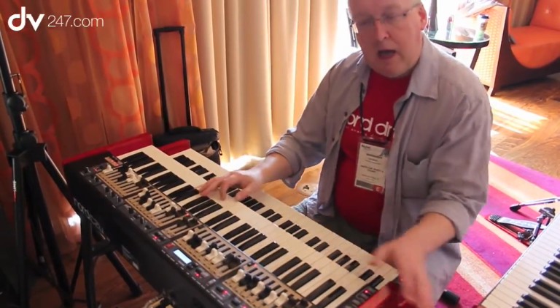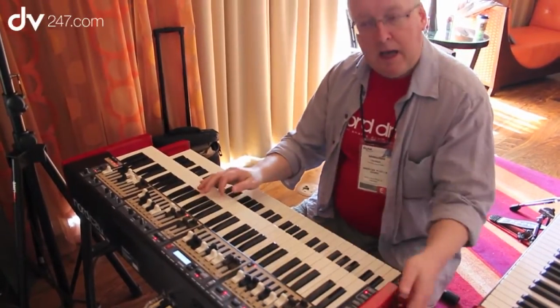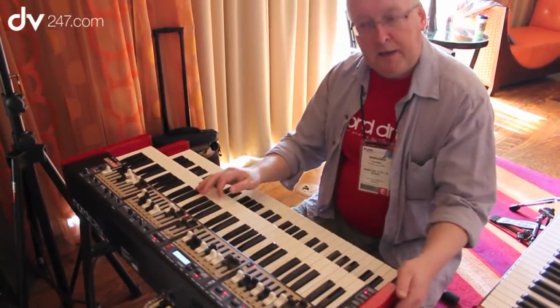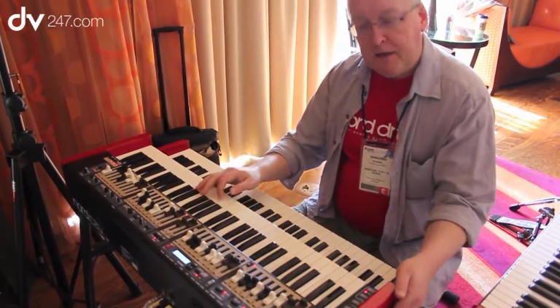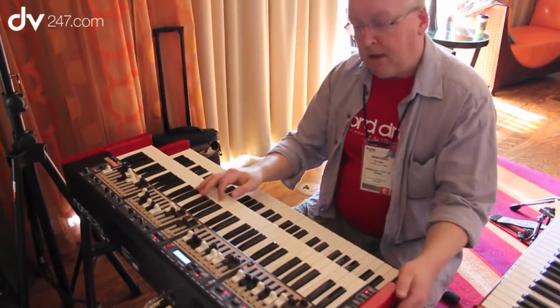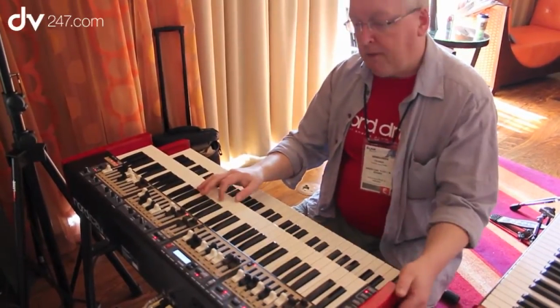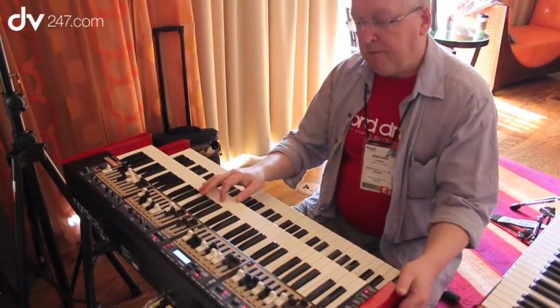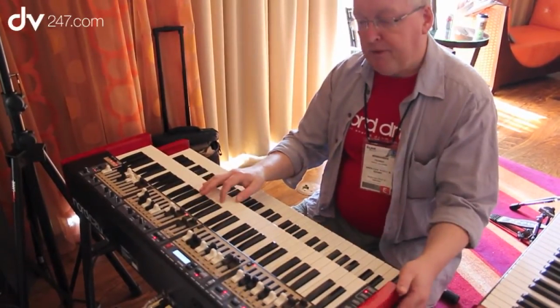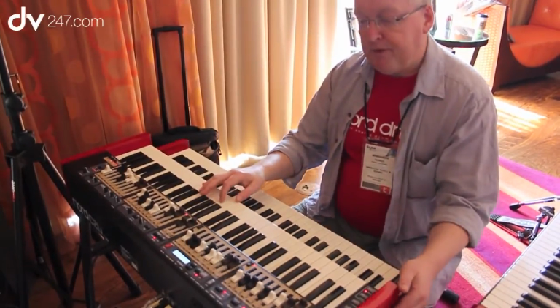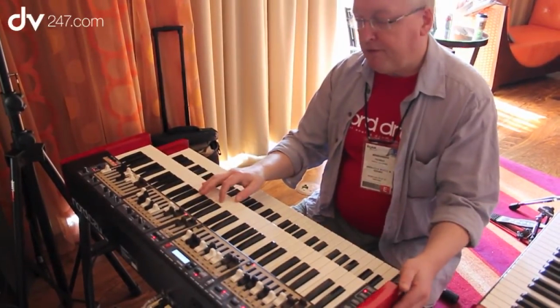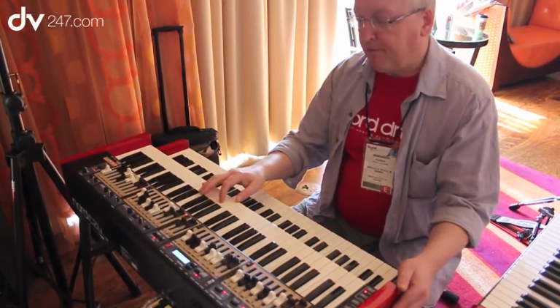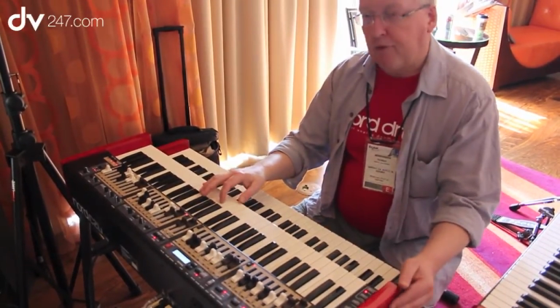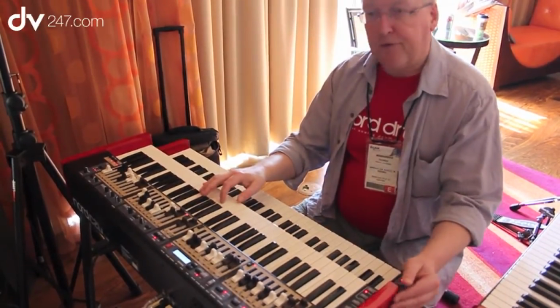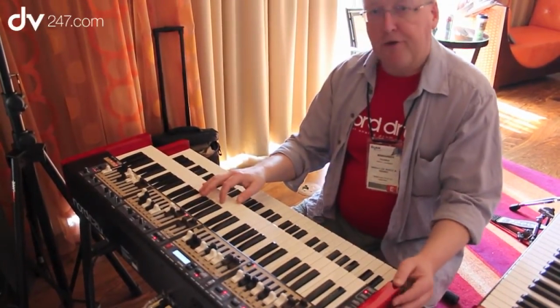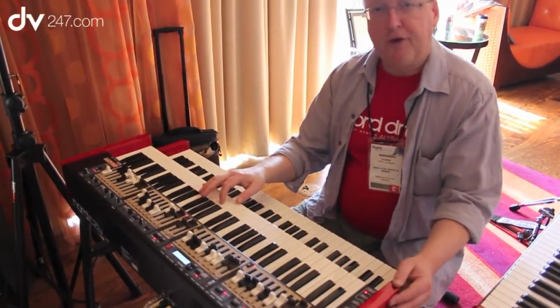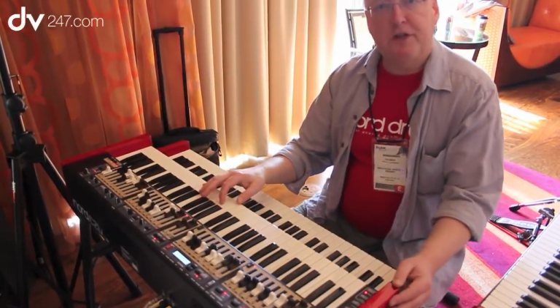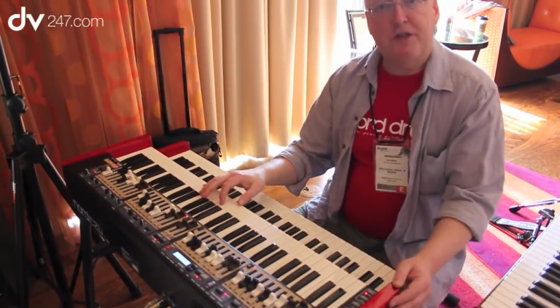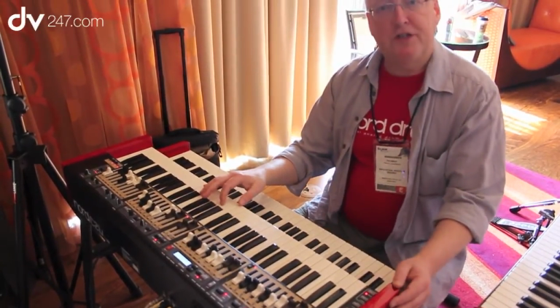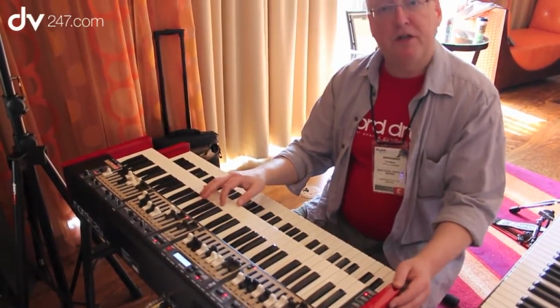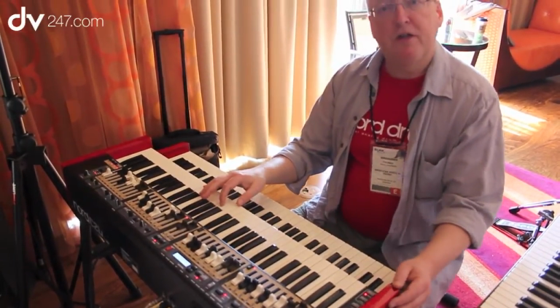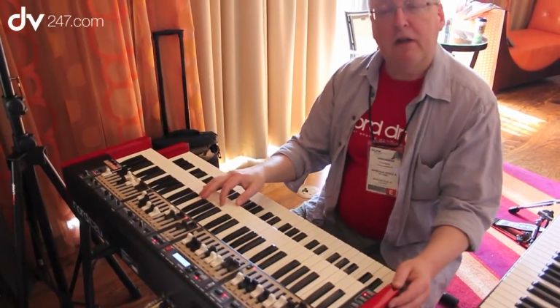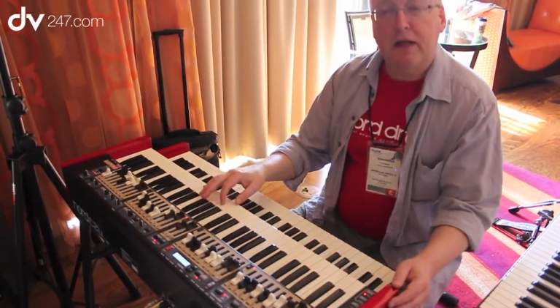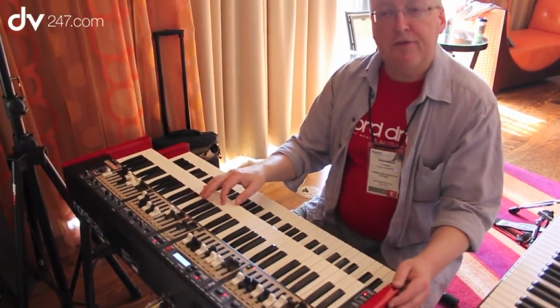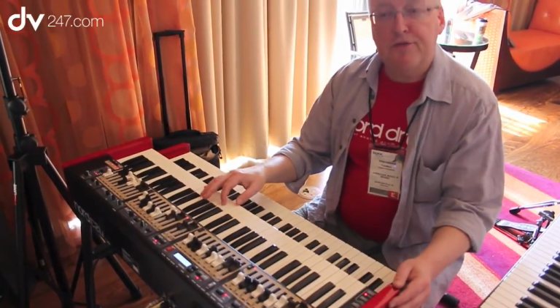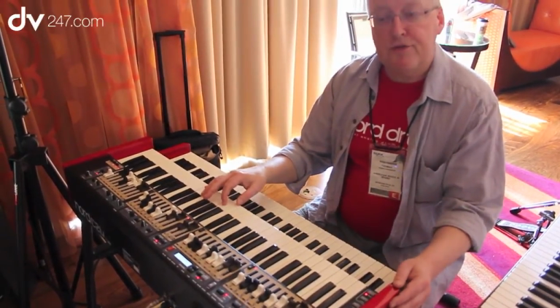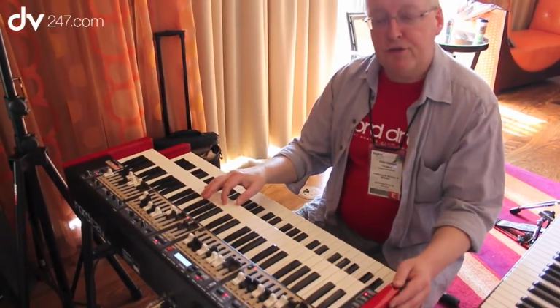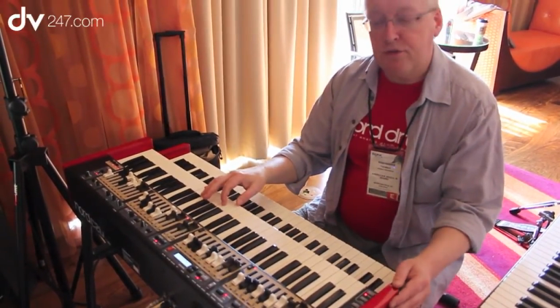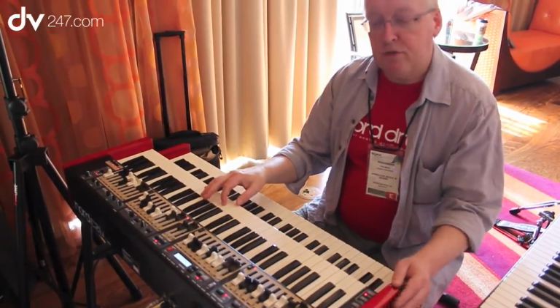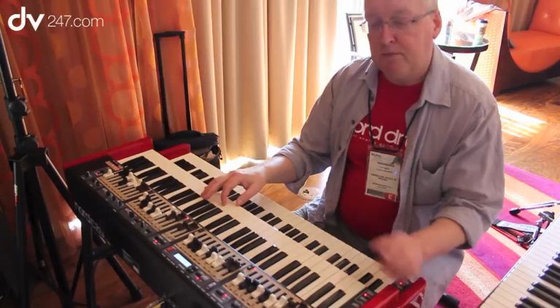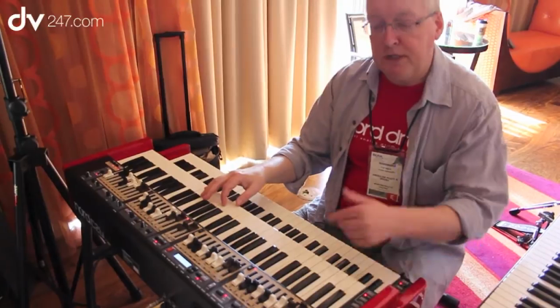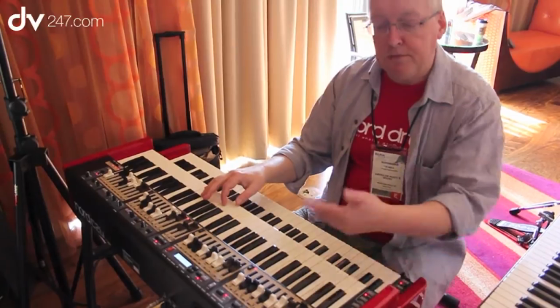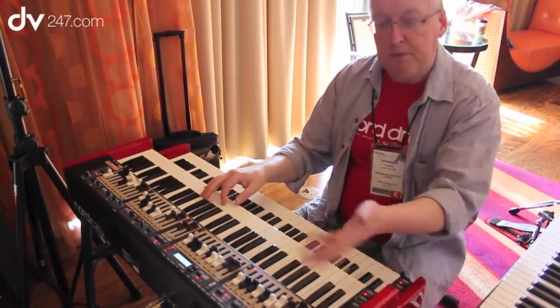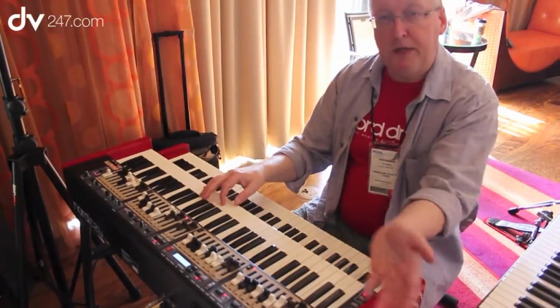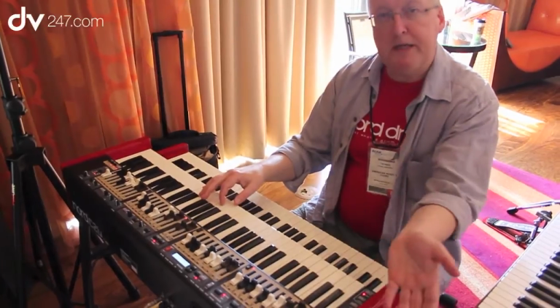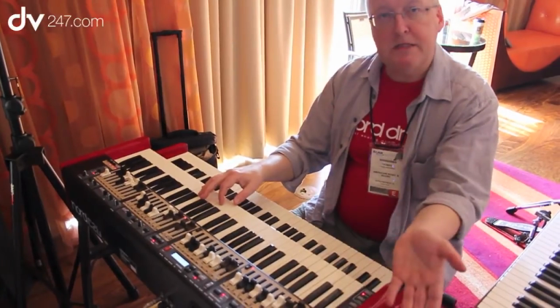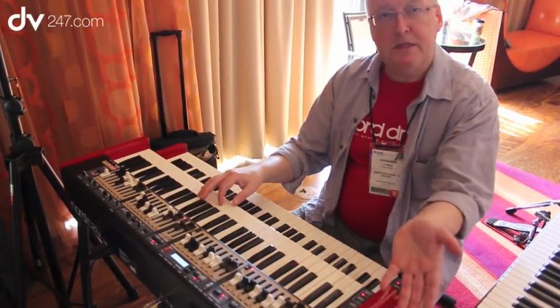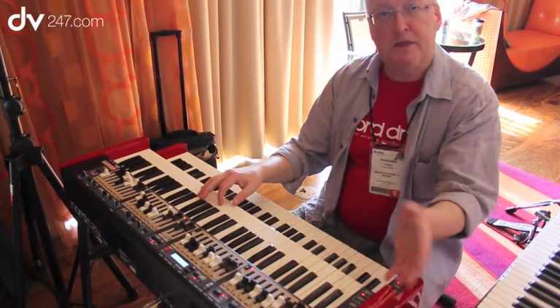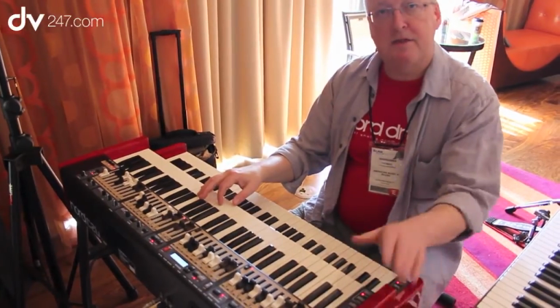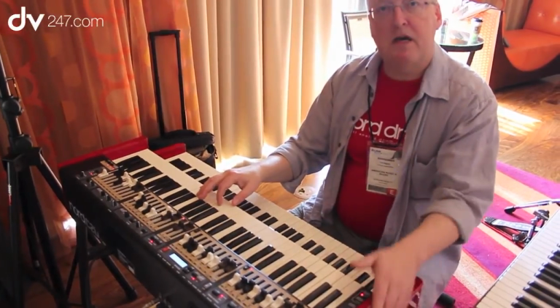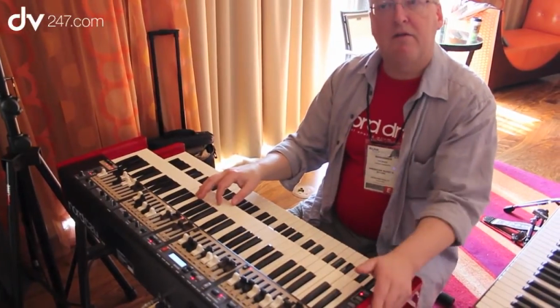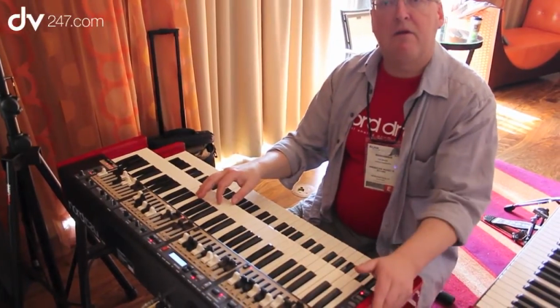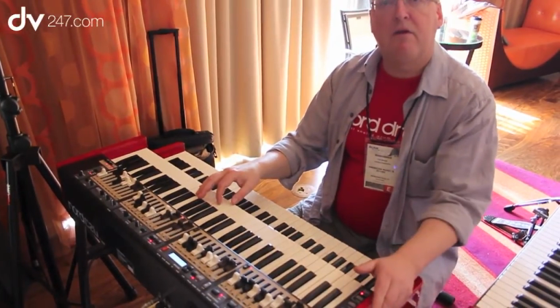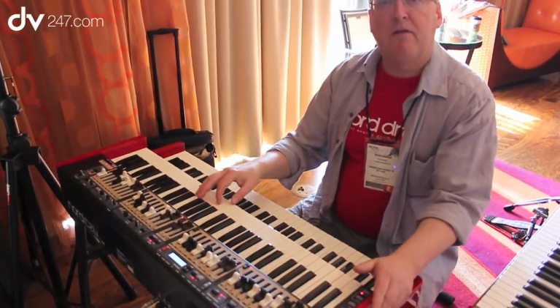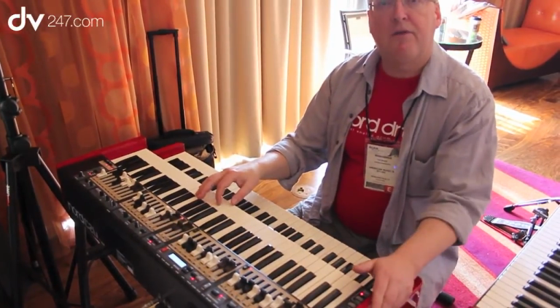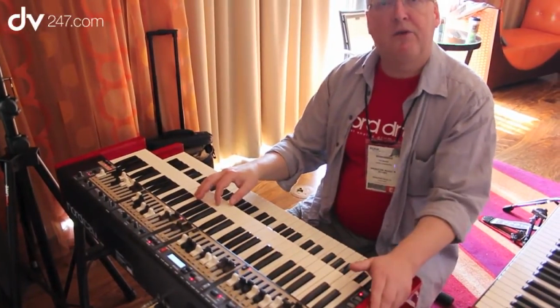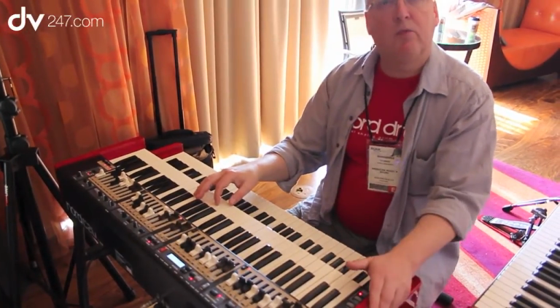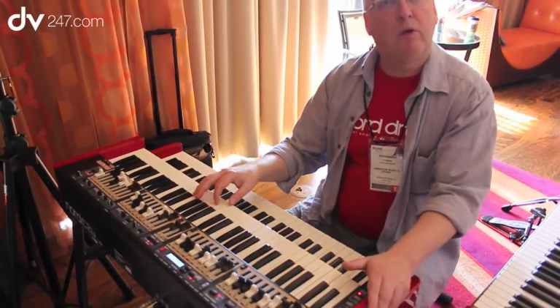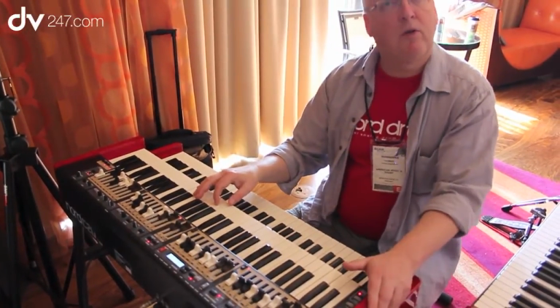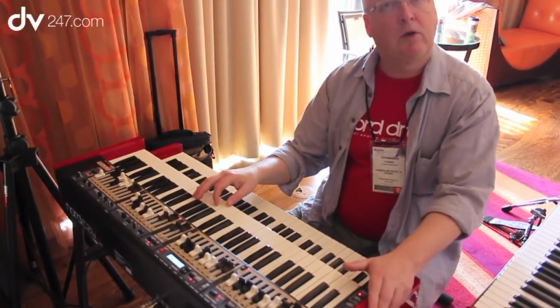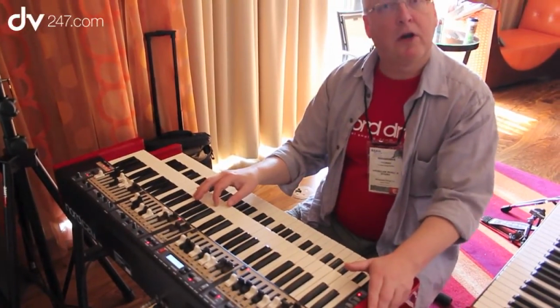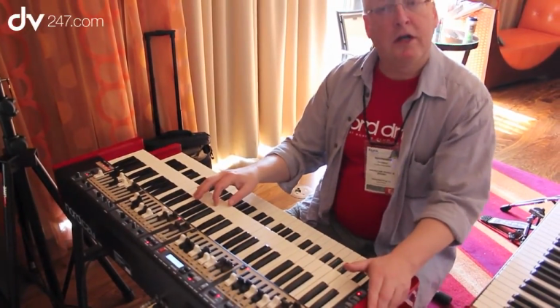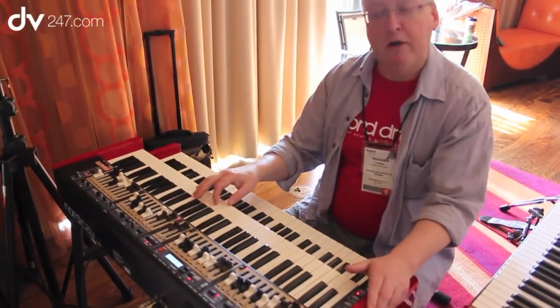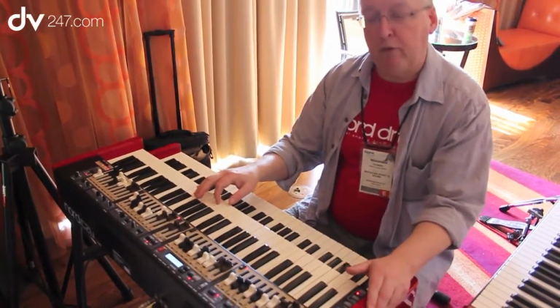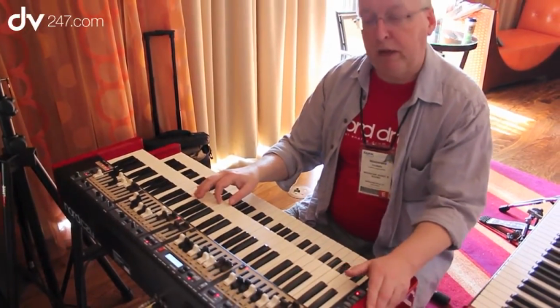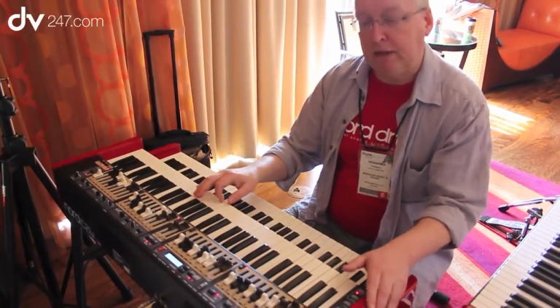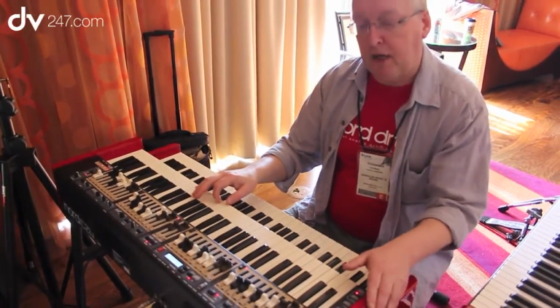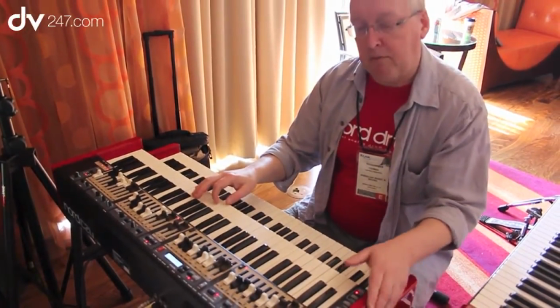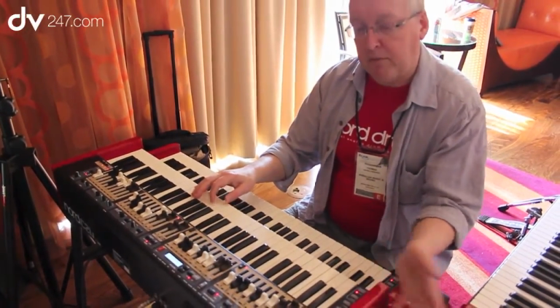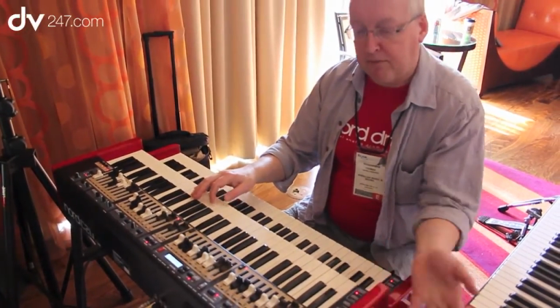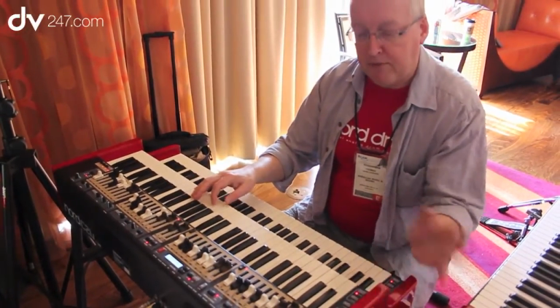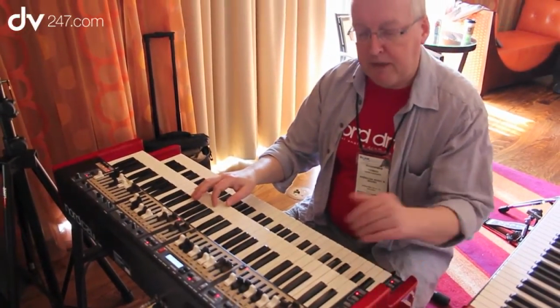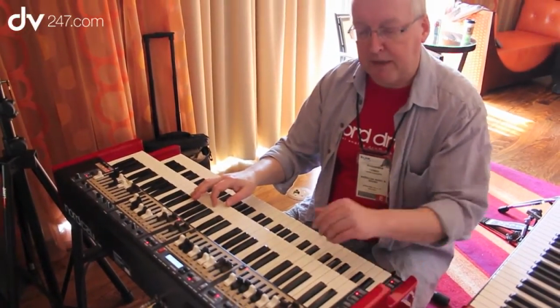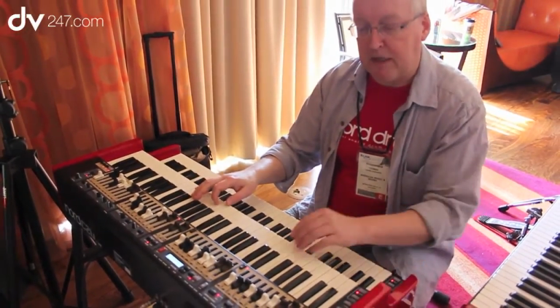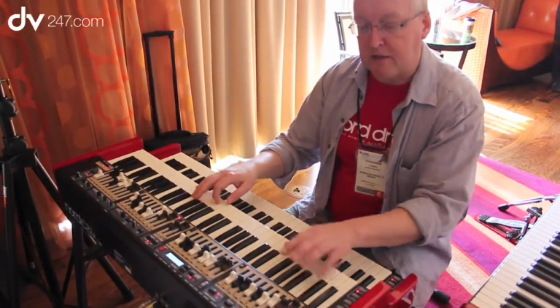And this is of course a great addition — it allows you to manipulate the sound of the tonewheel organ in real time, something like this.